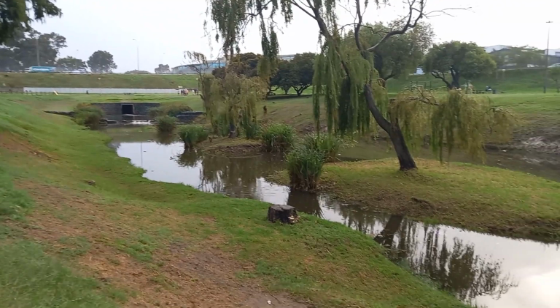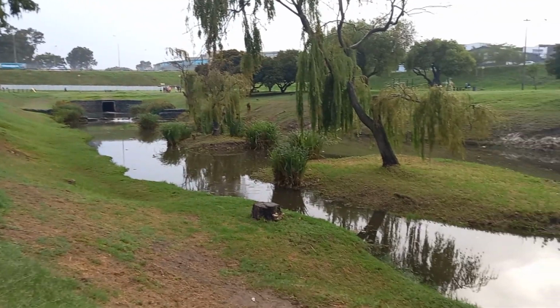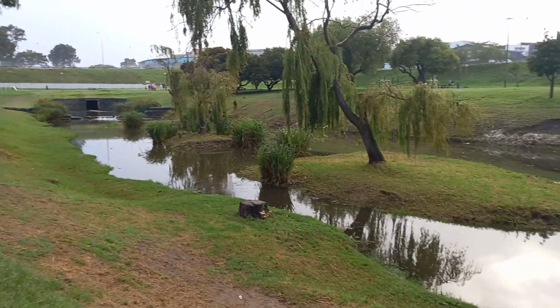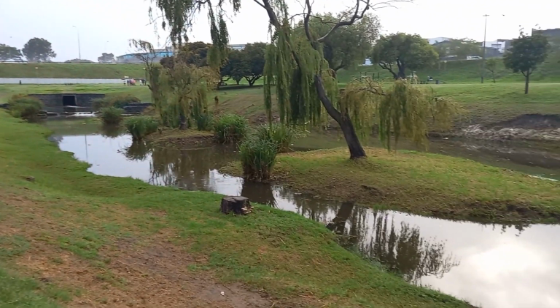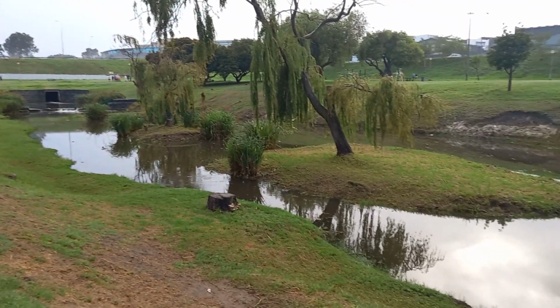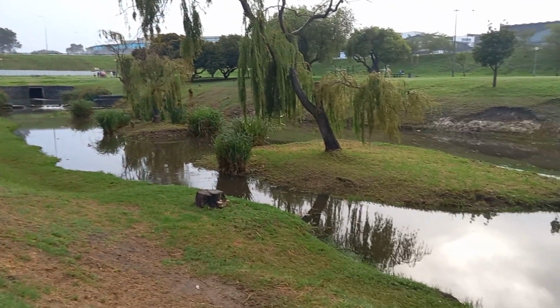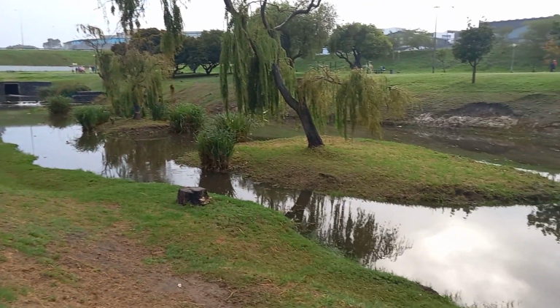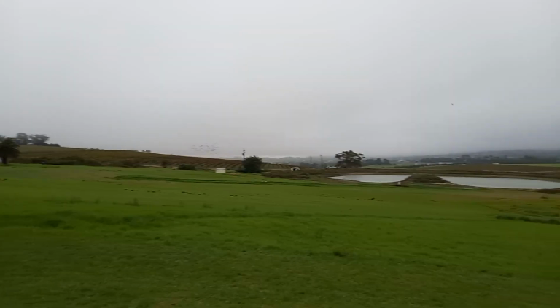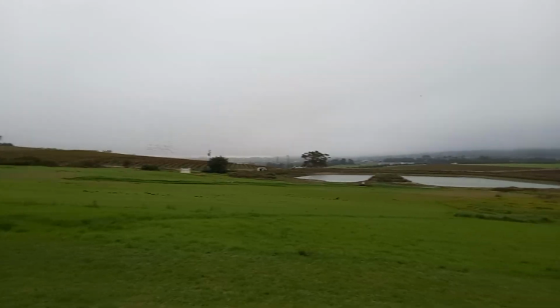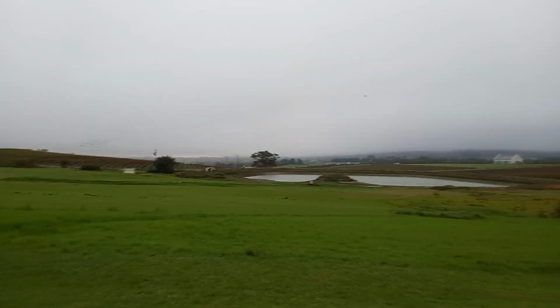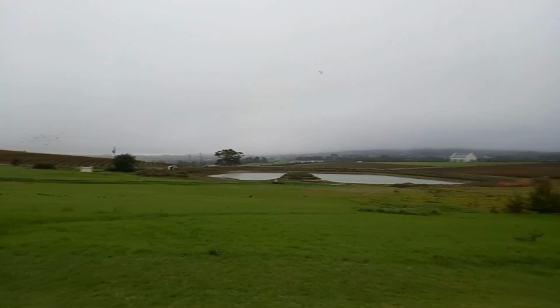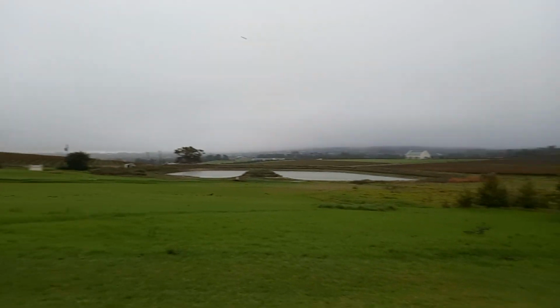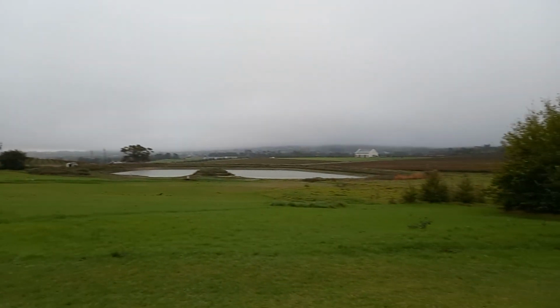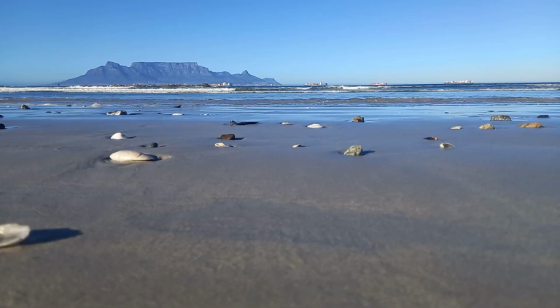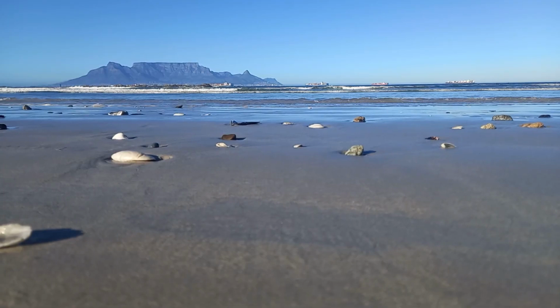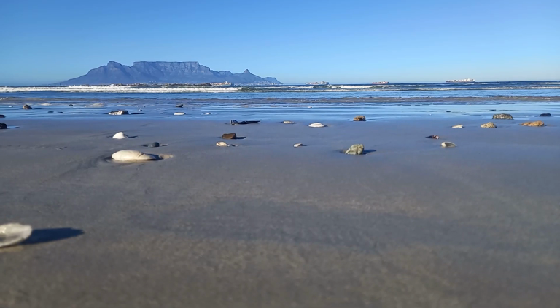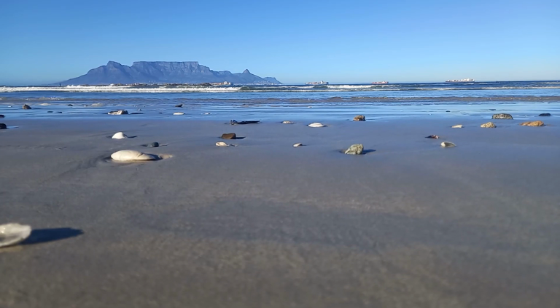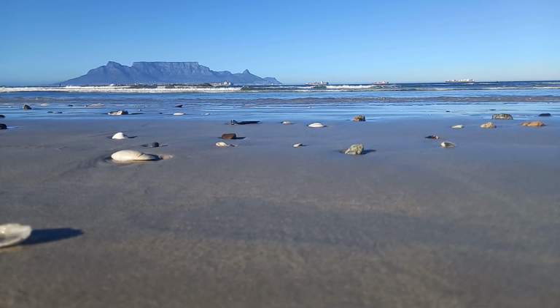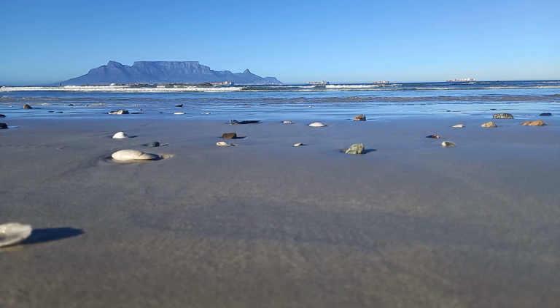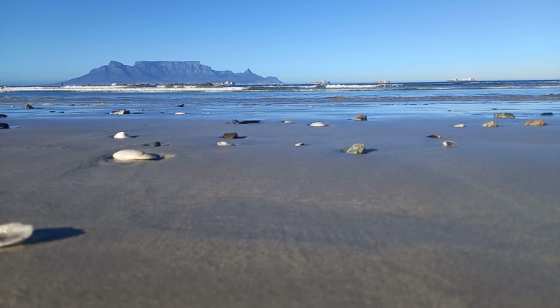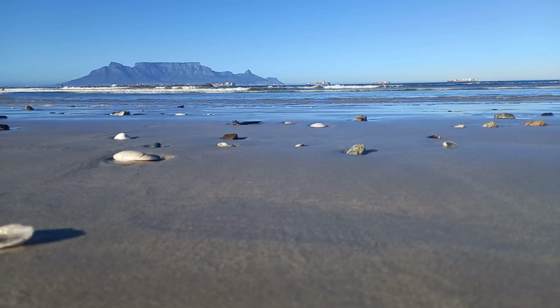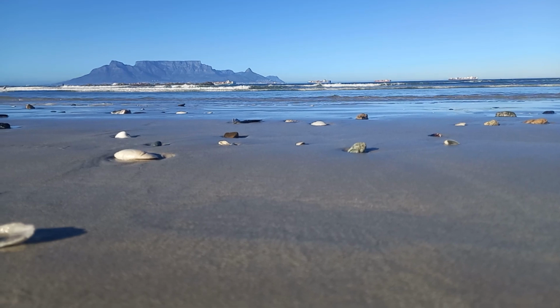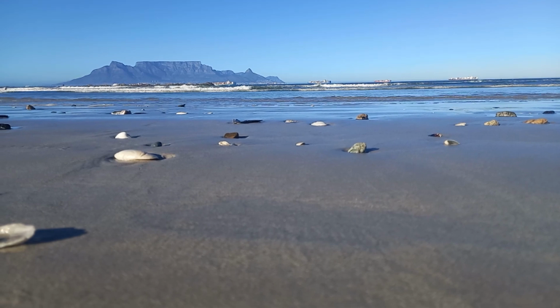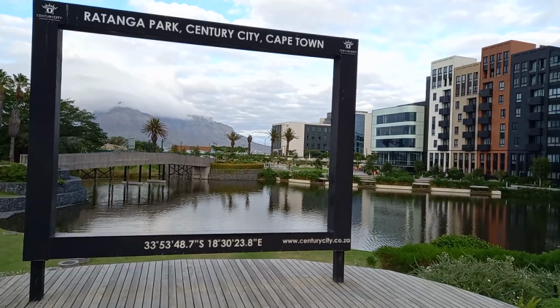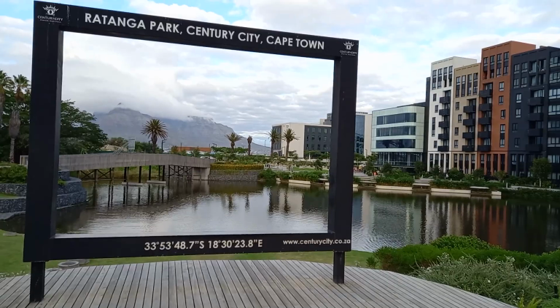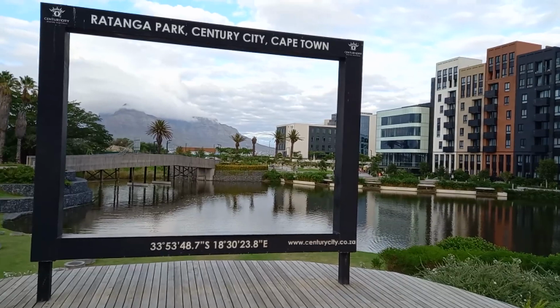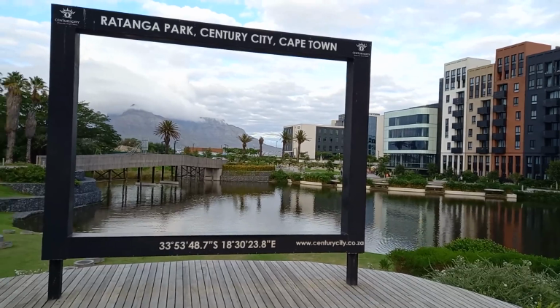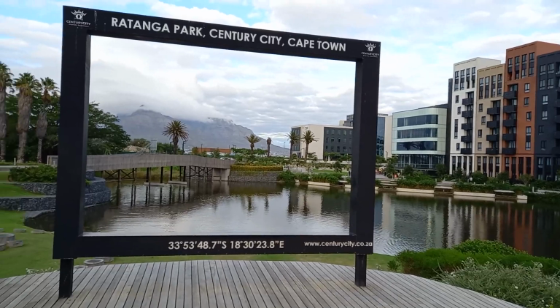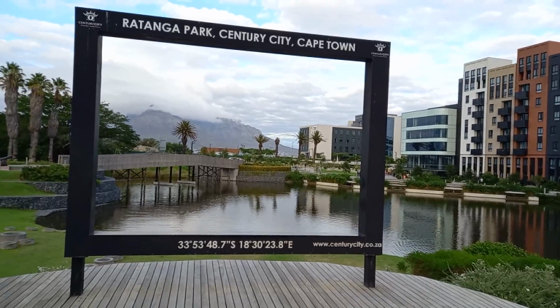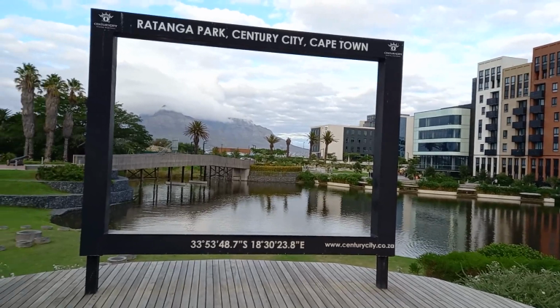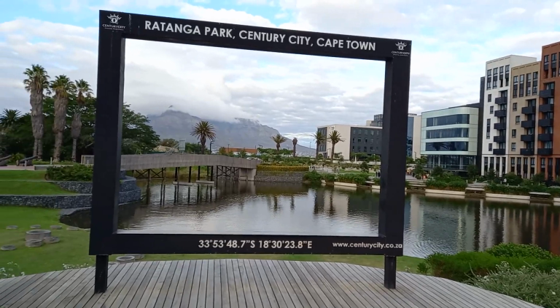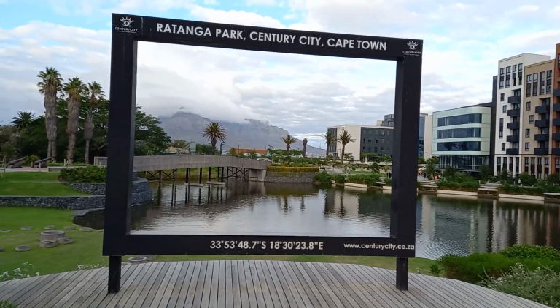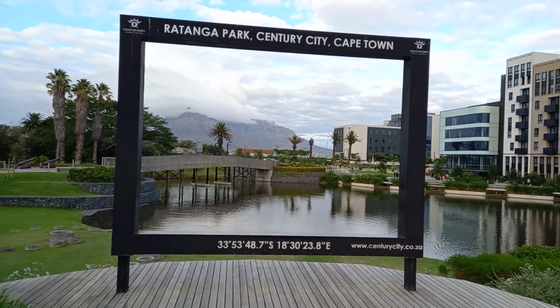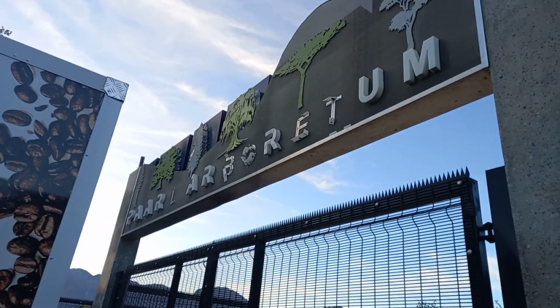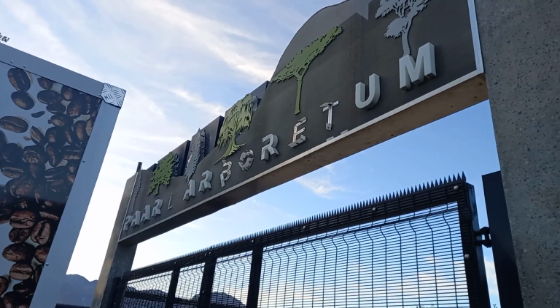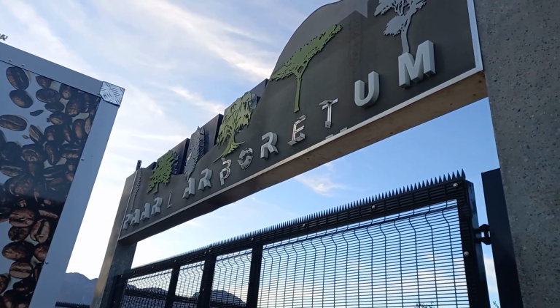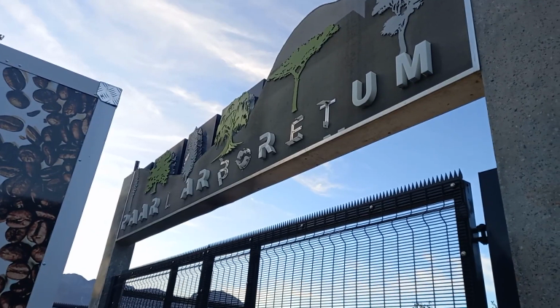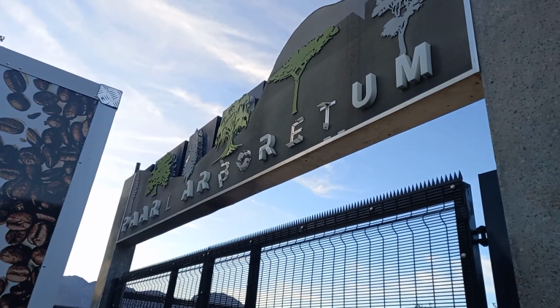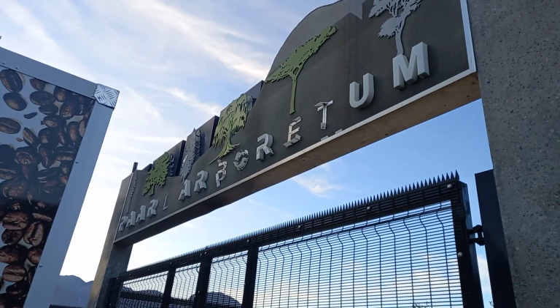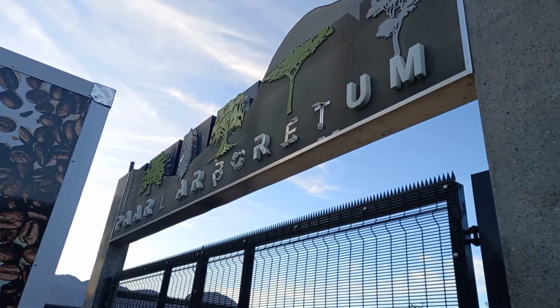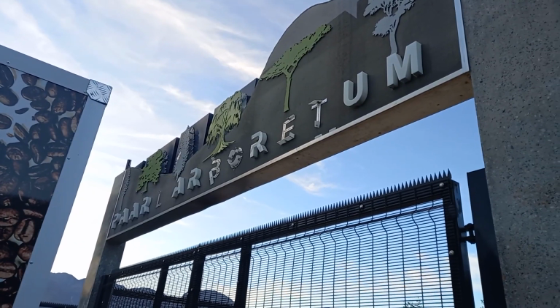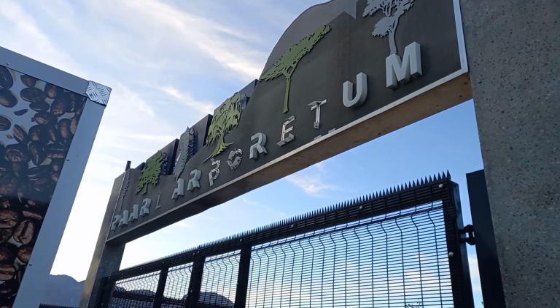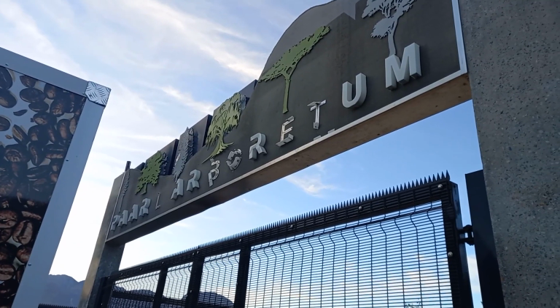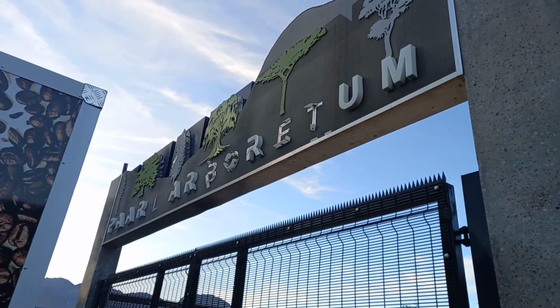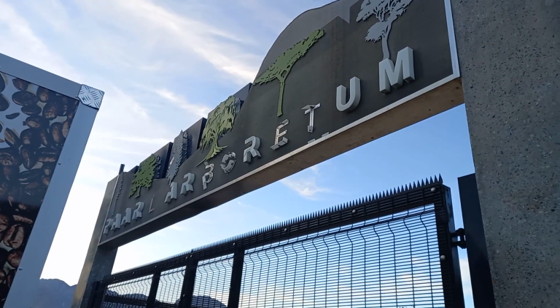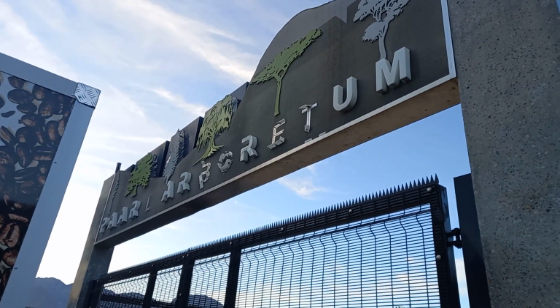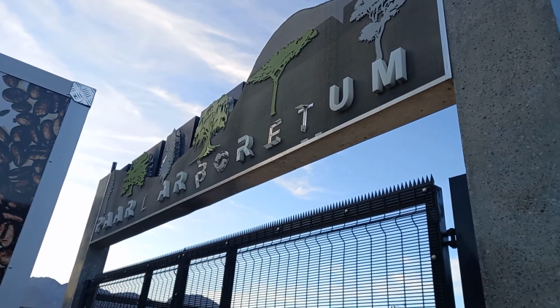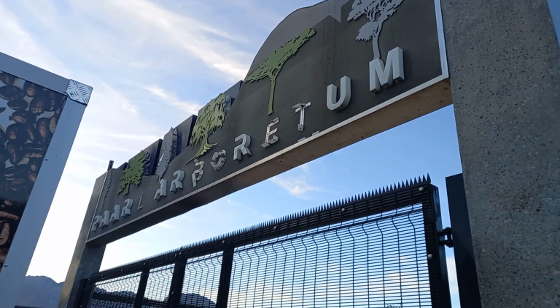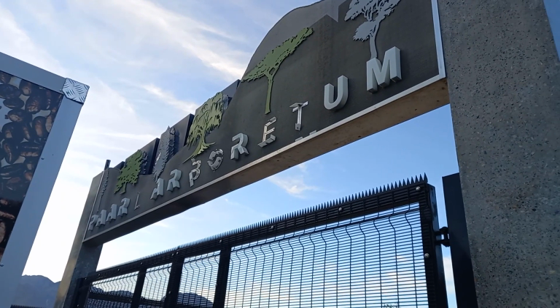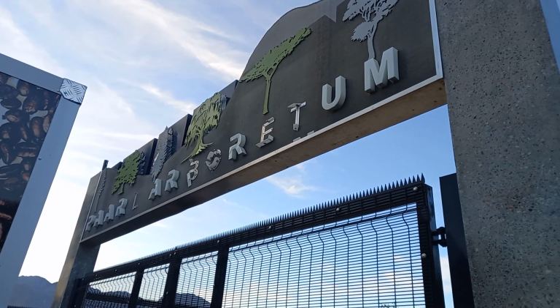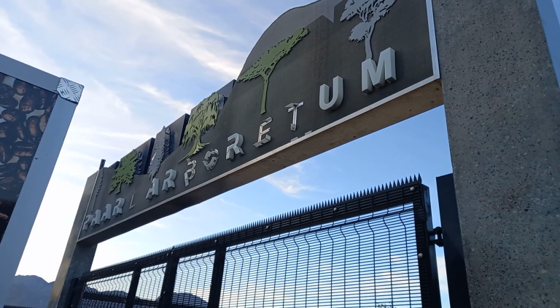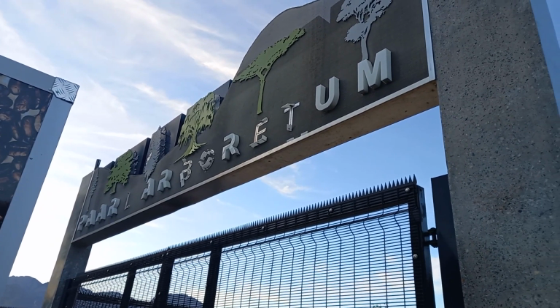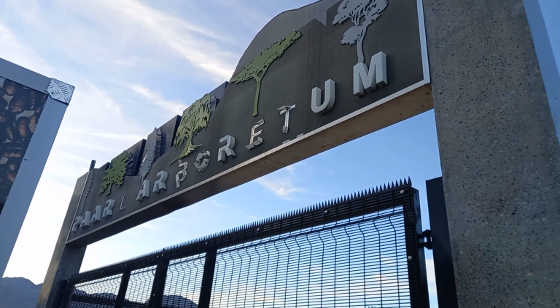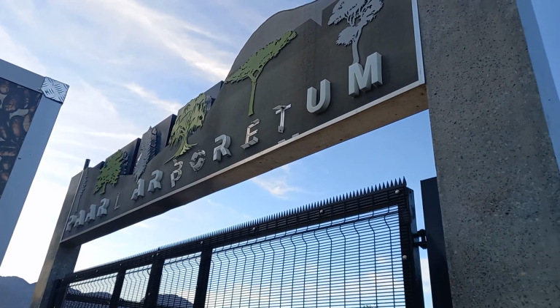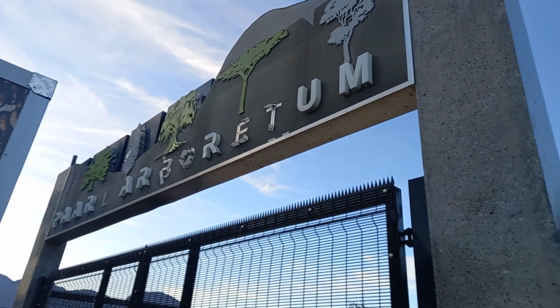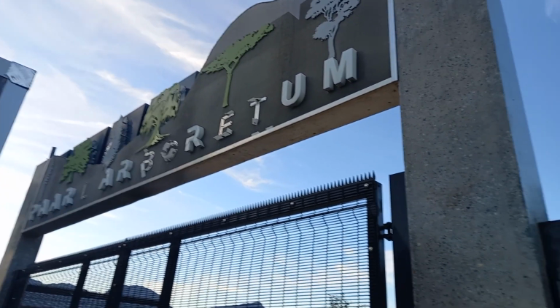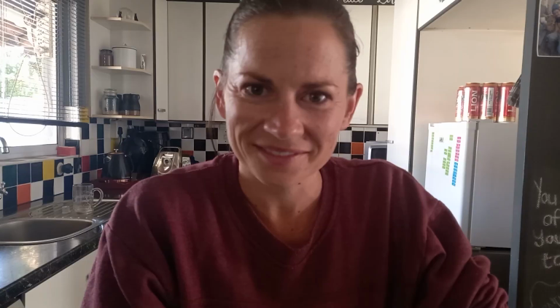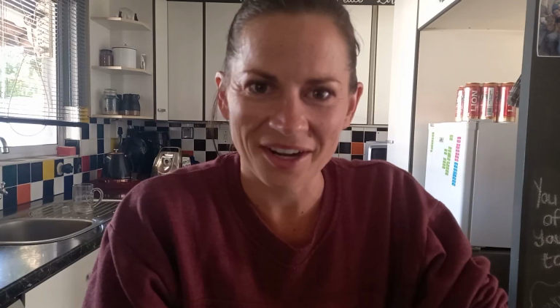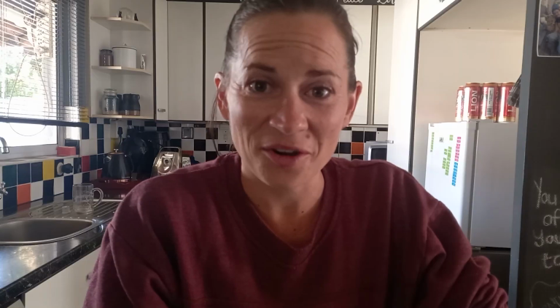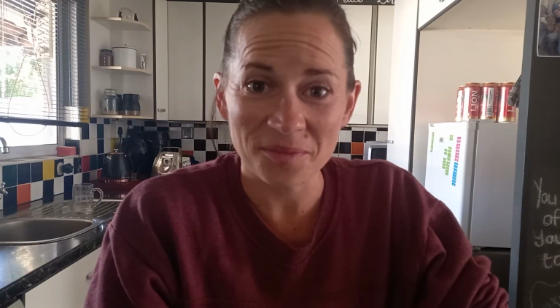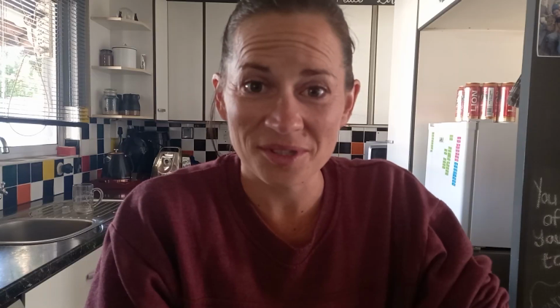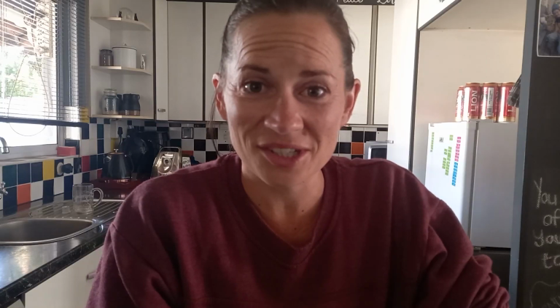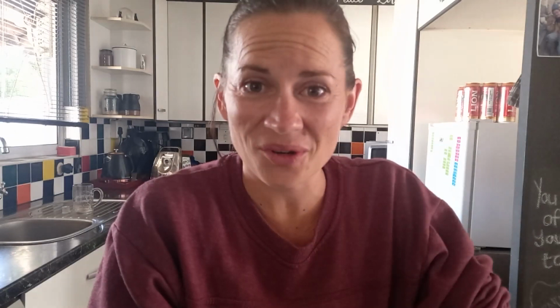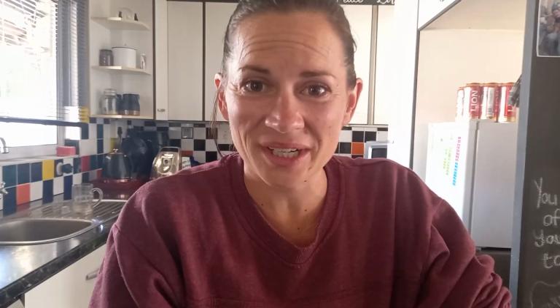So here are five park runs back to back: Belleville, Durbanville, Blouberg, Century City, and Paarl. I hope you enjoy.